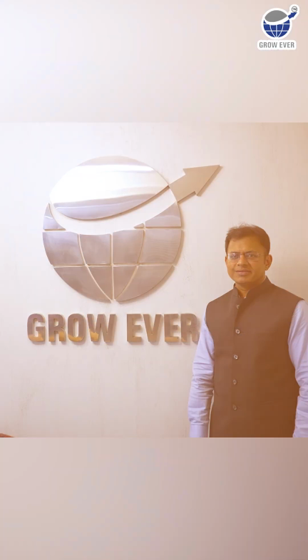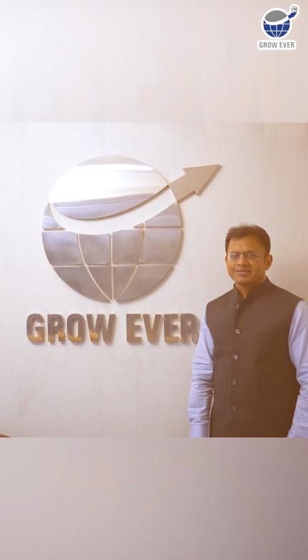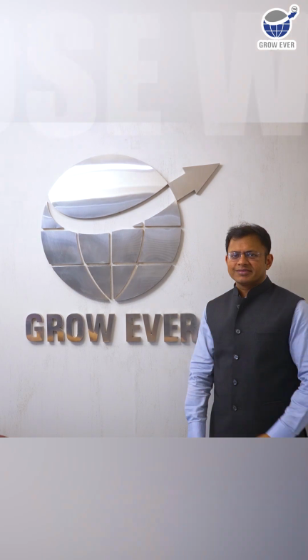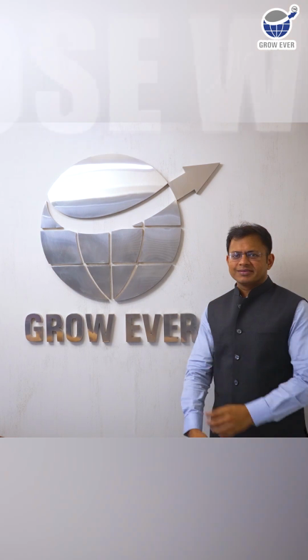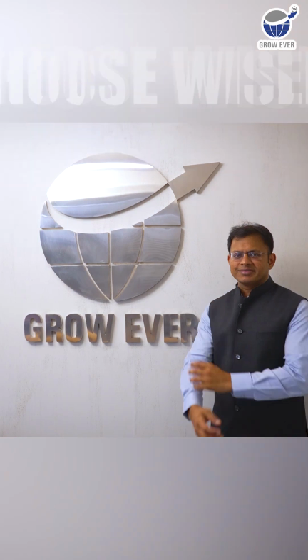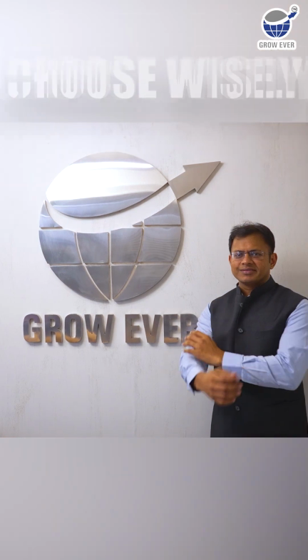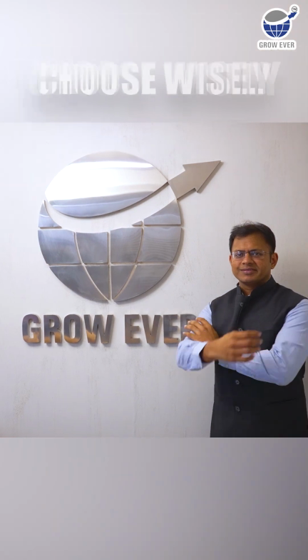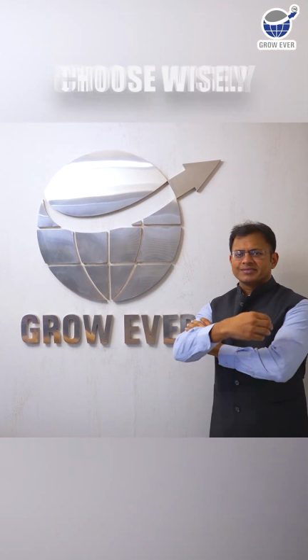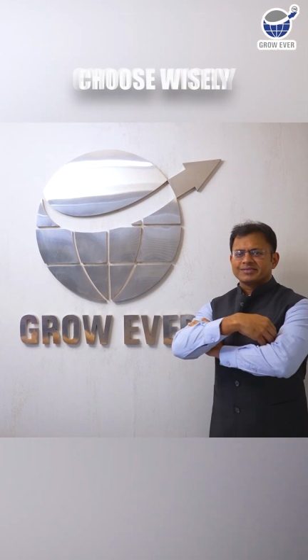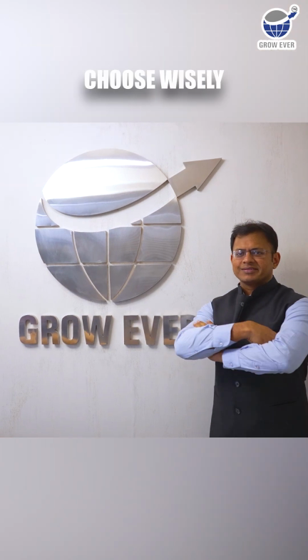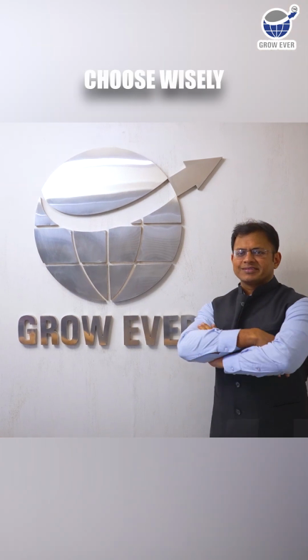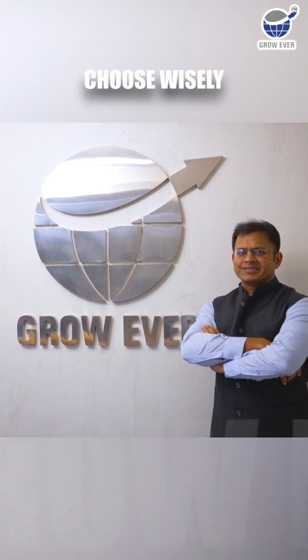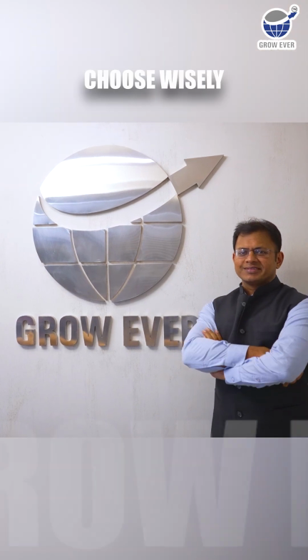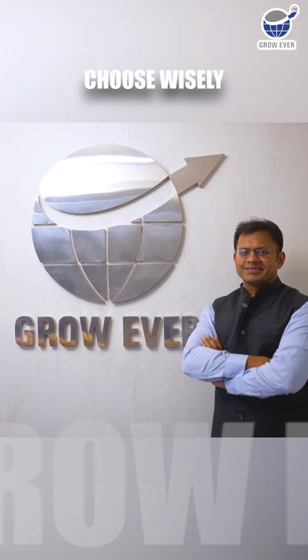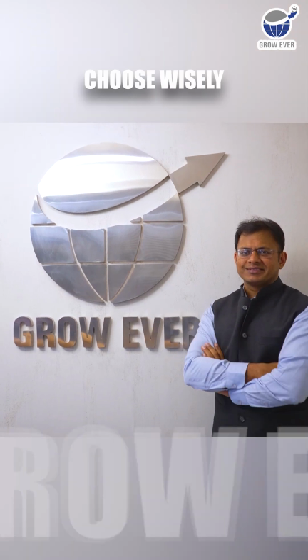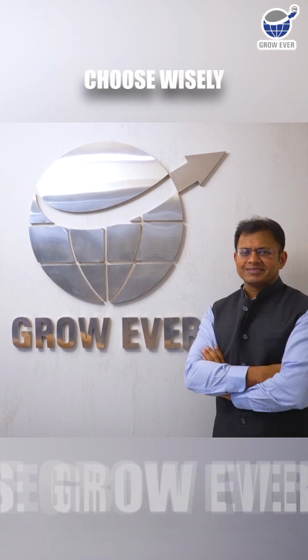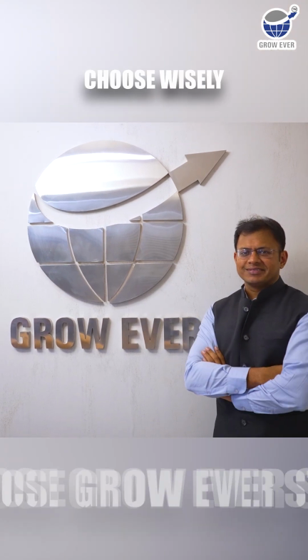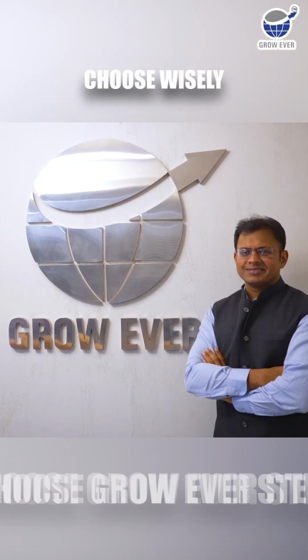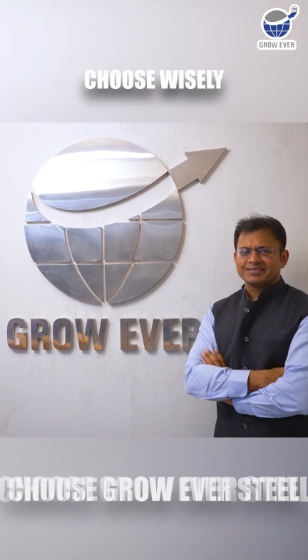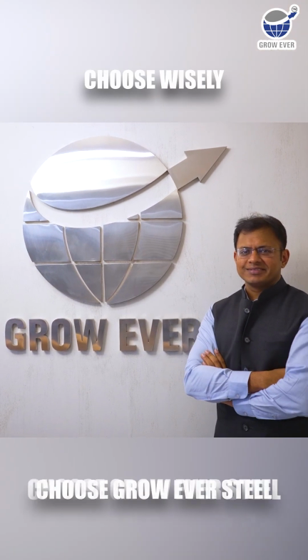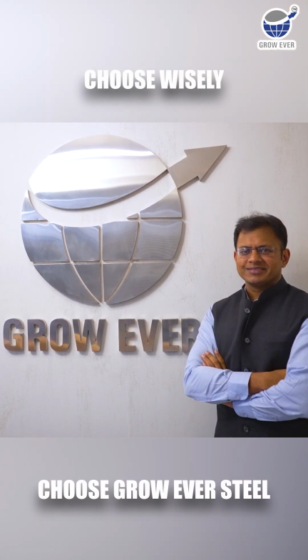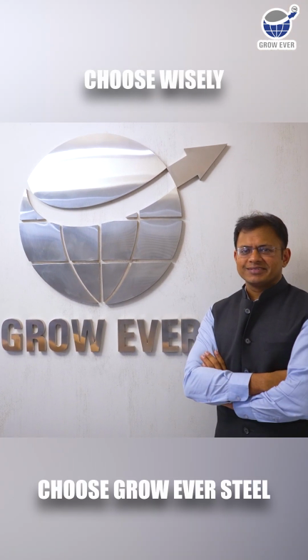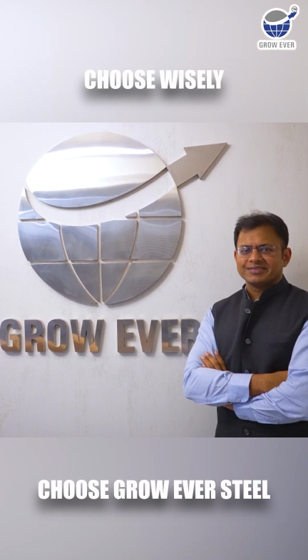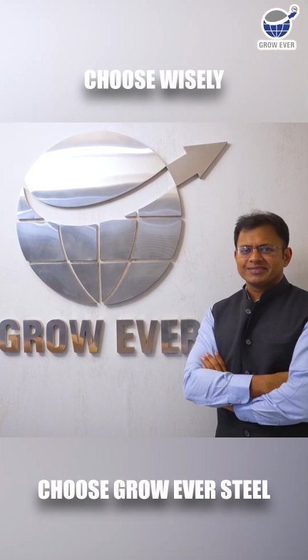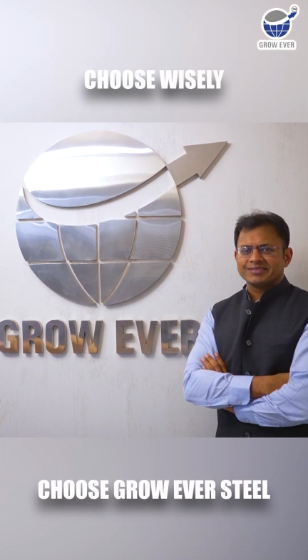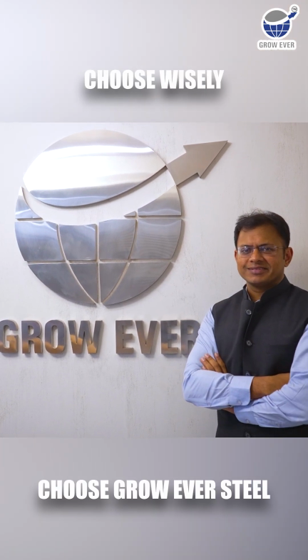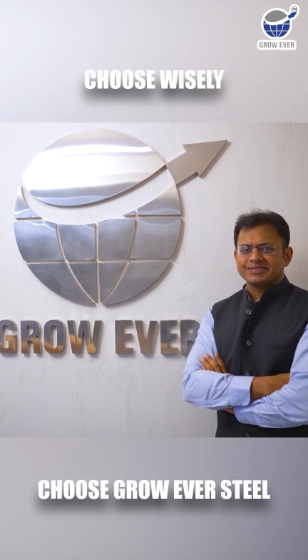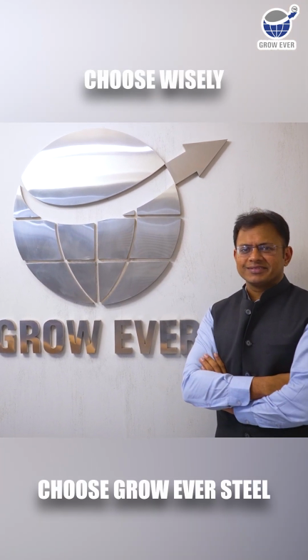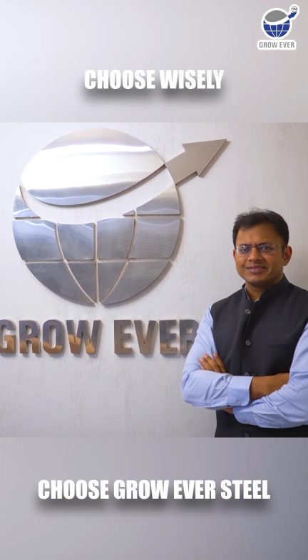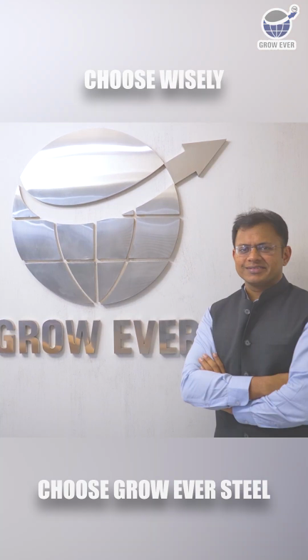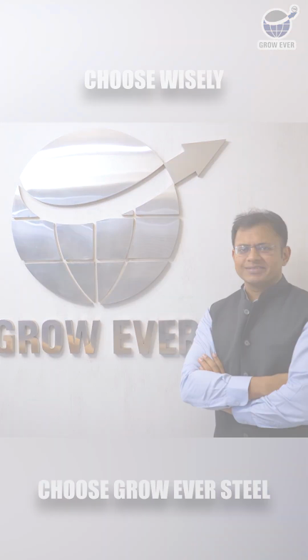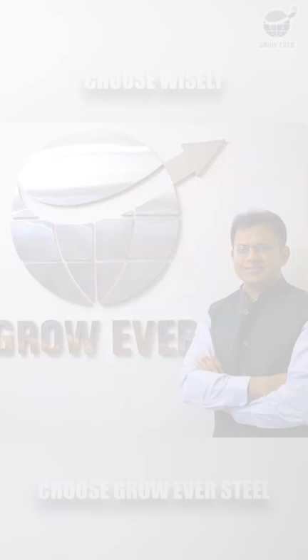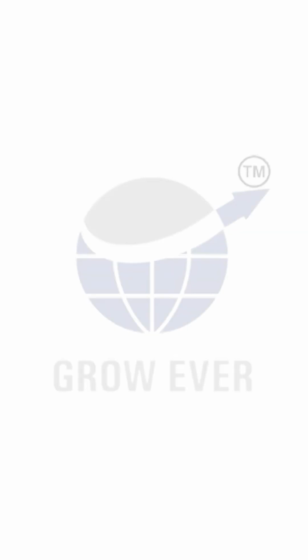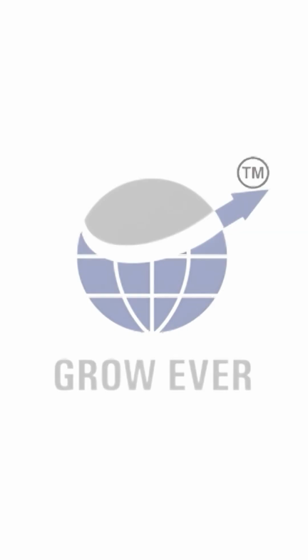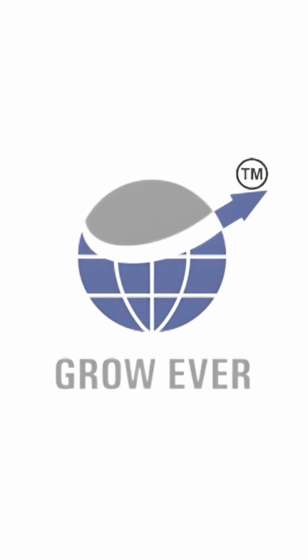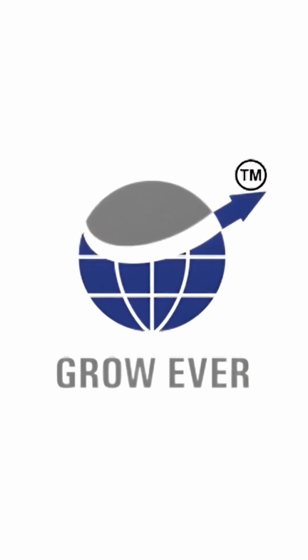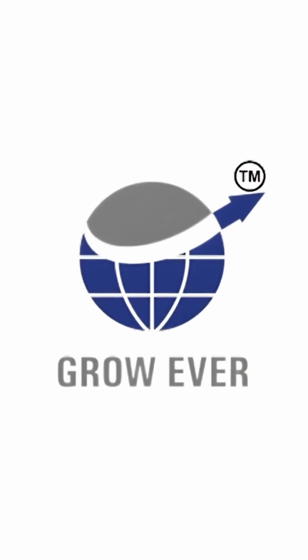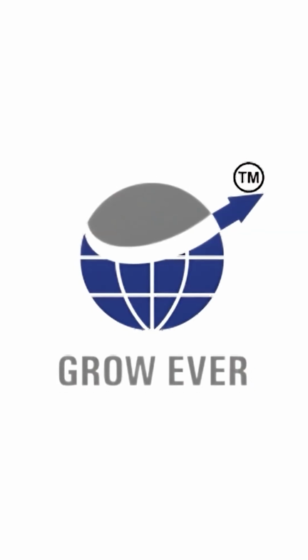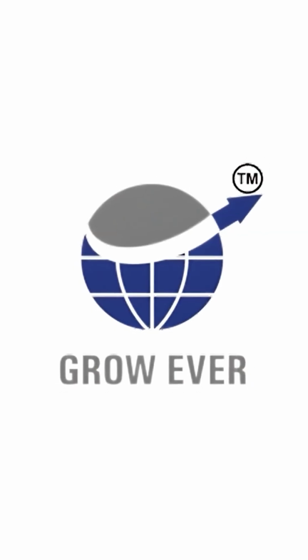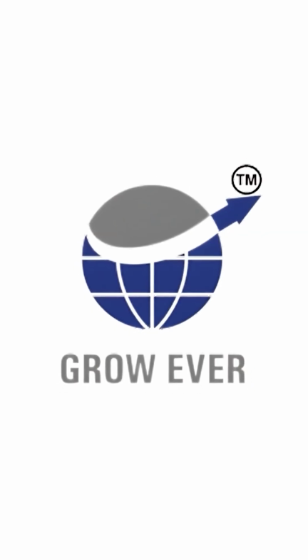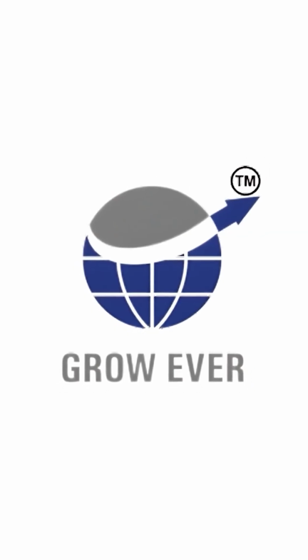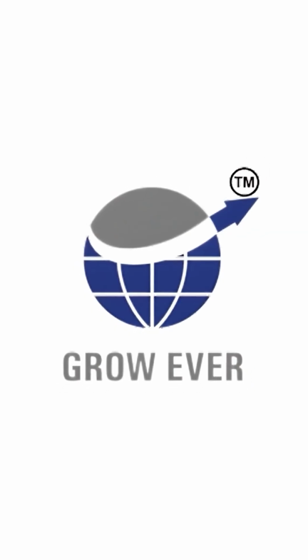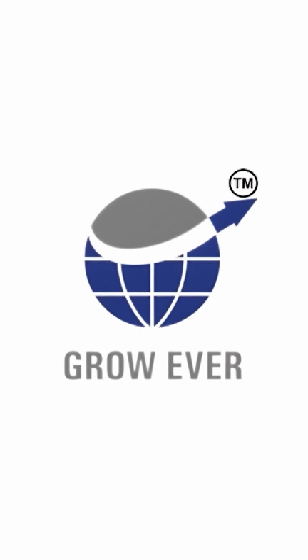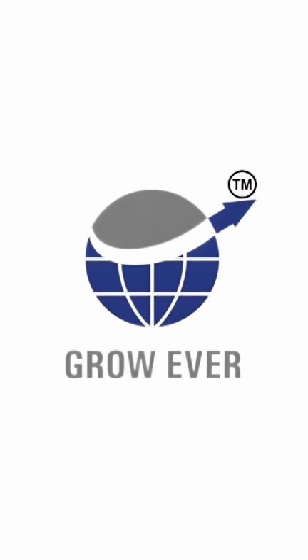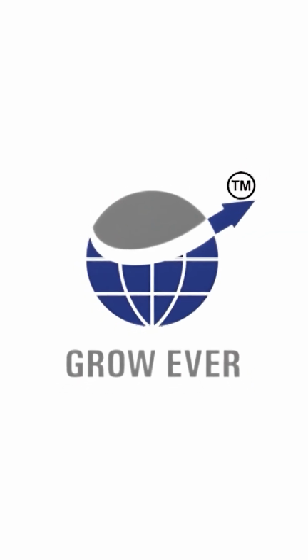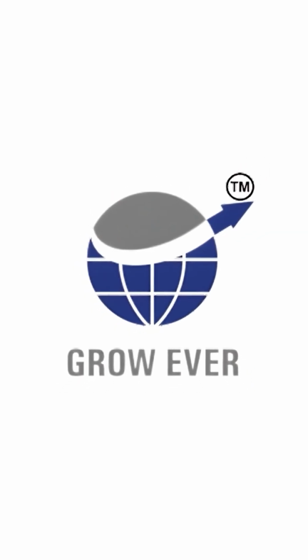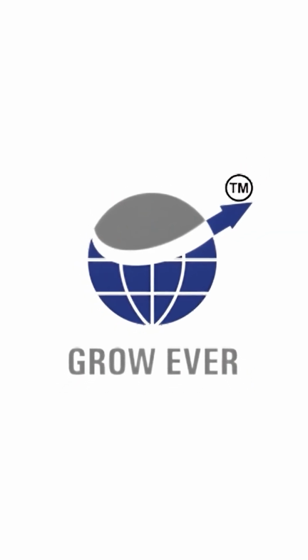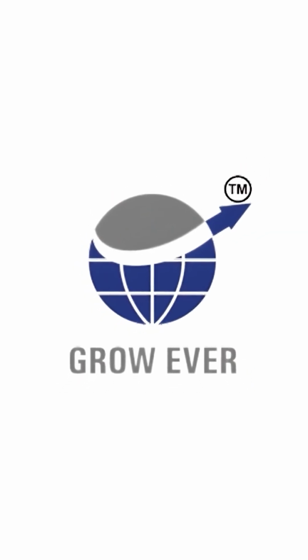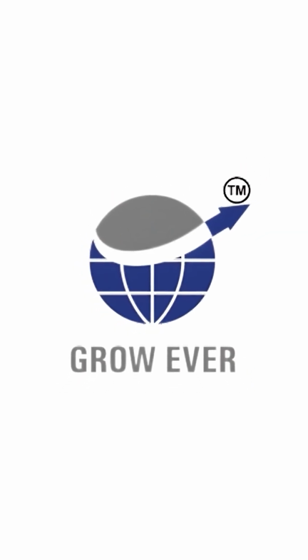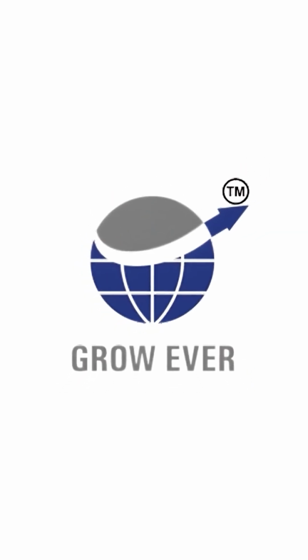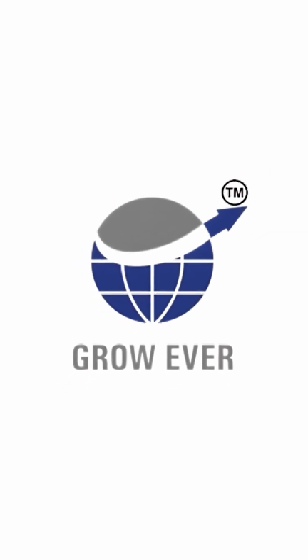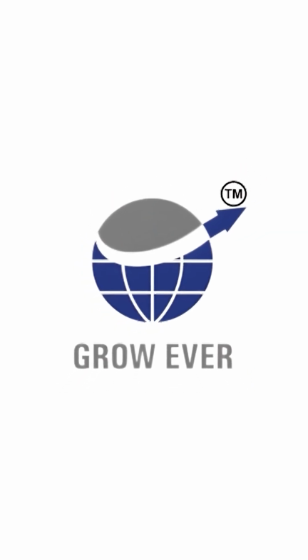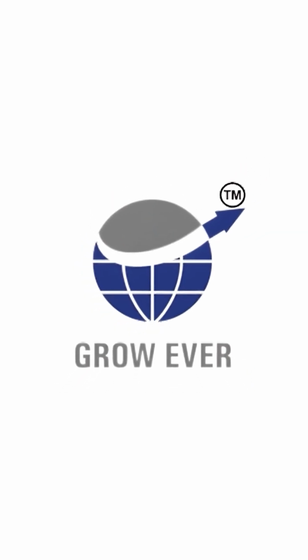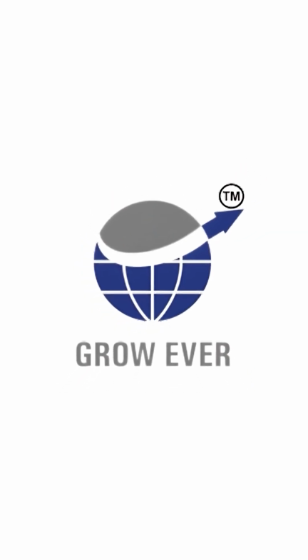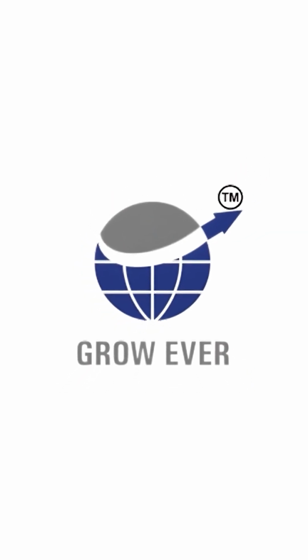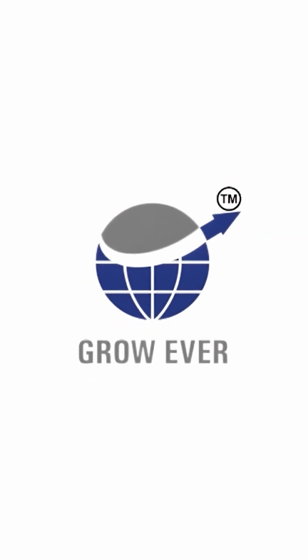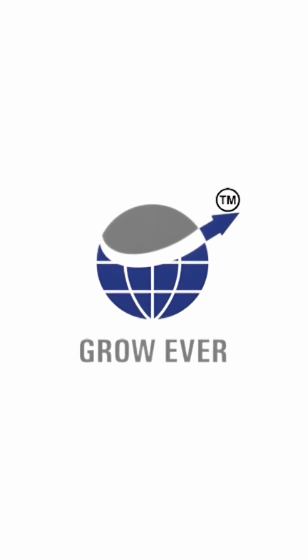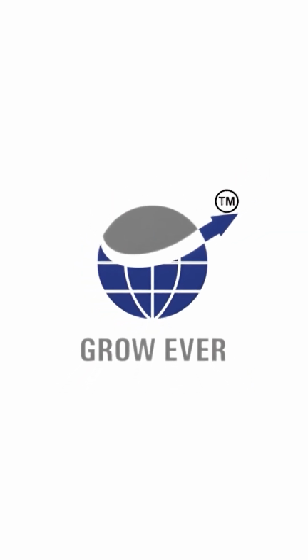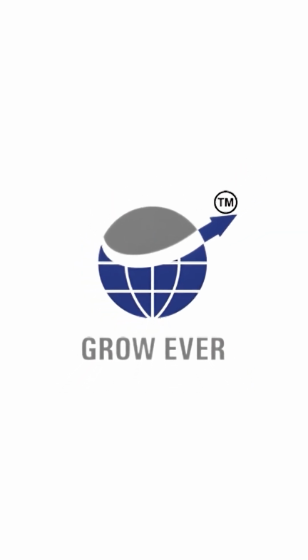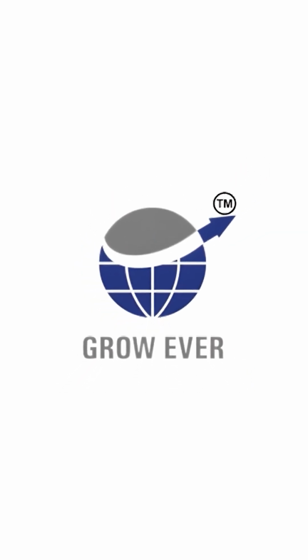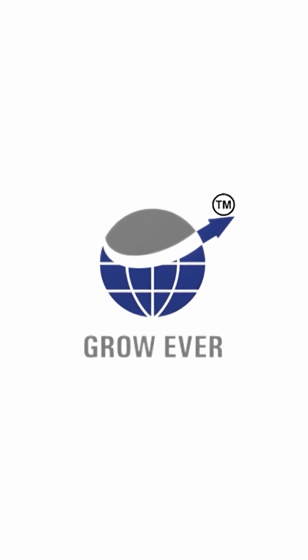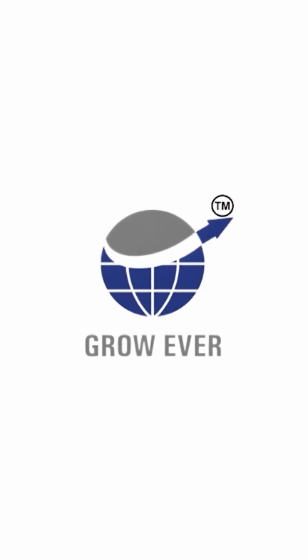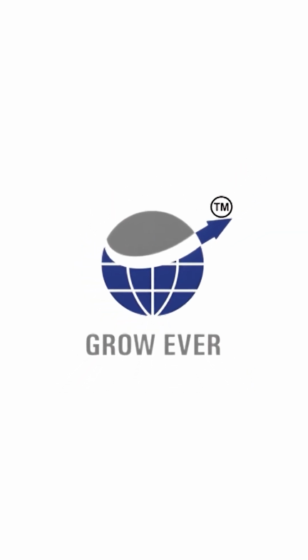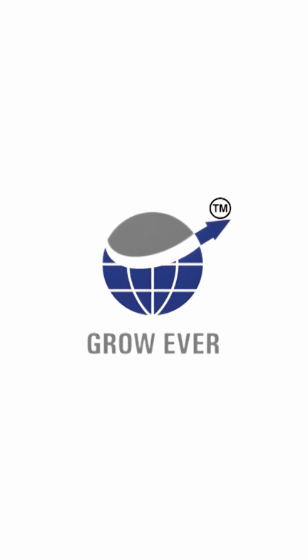Choose wisely. Choose Grow Ever Steel. Where strength meets innovation, and quality stands the test of time.